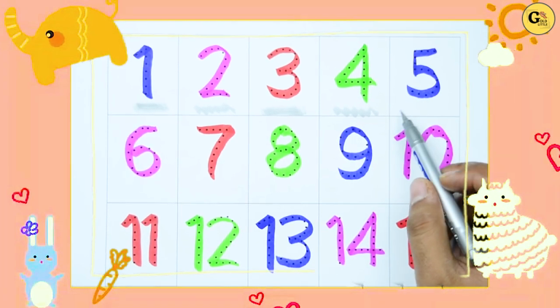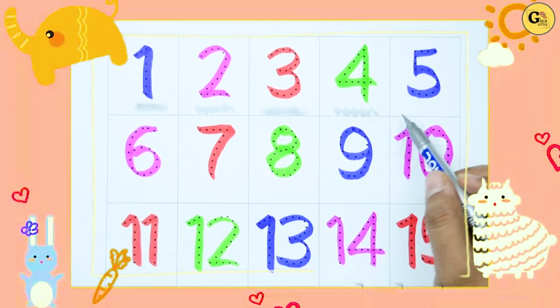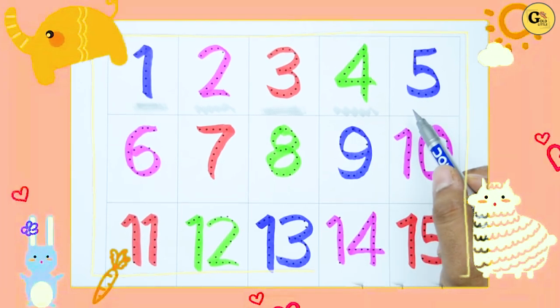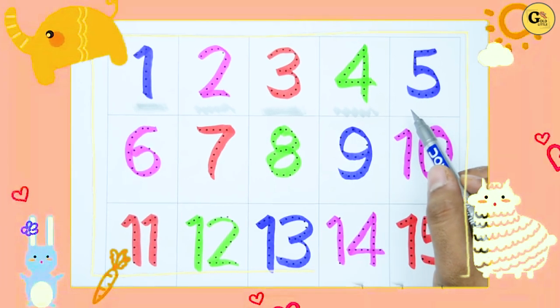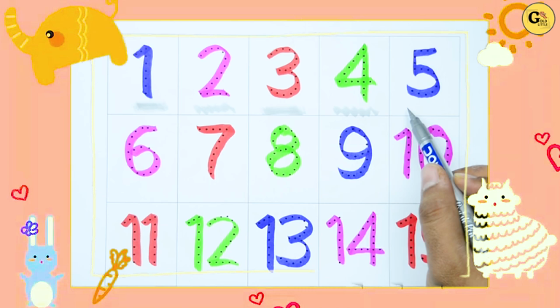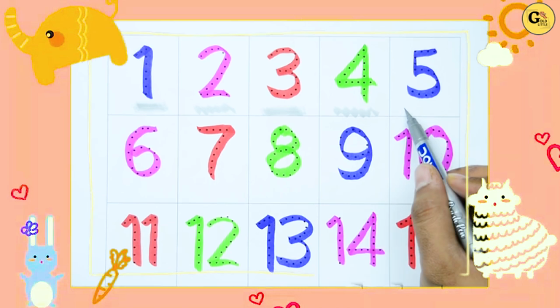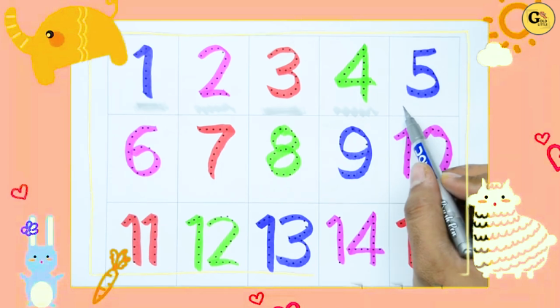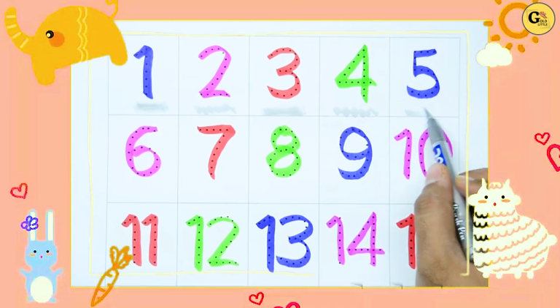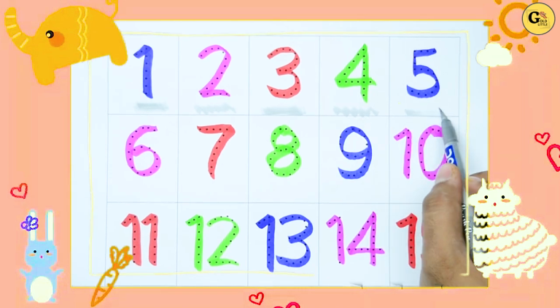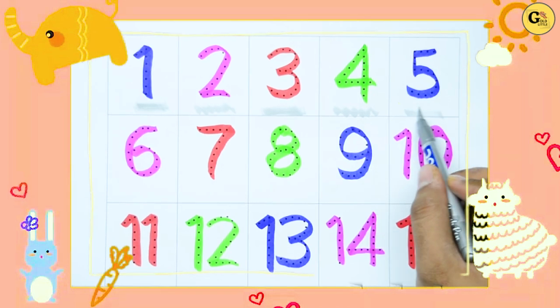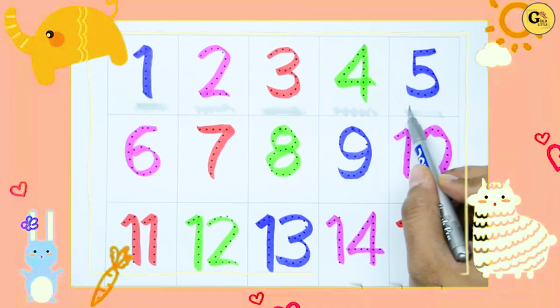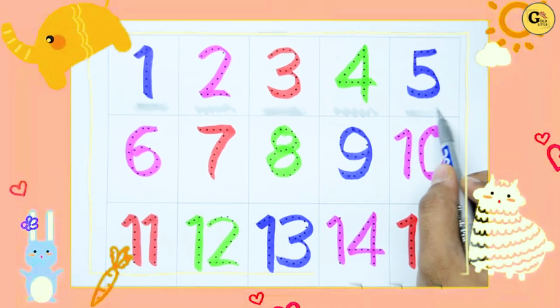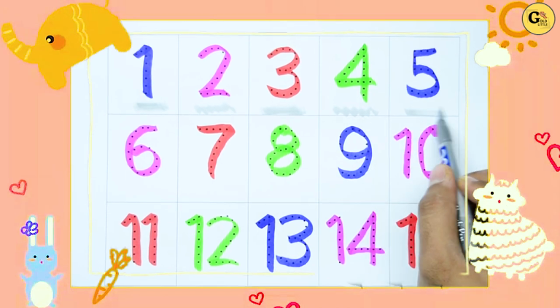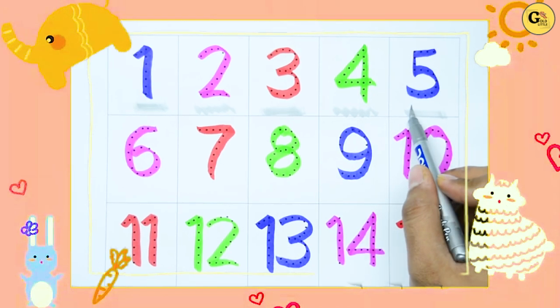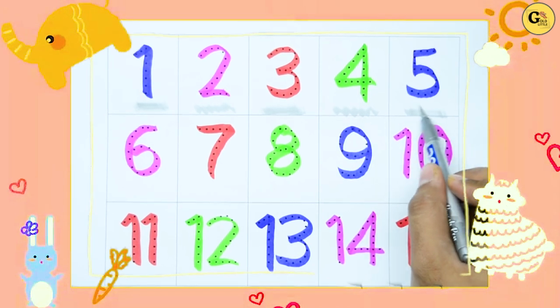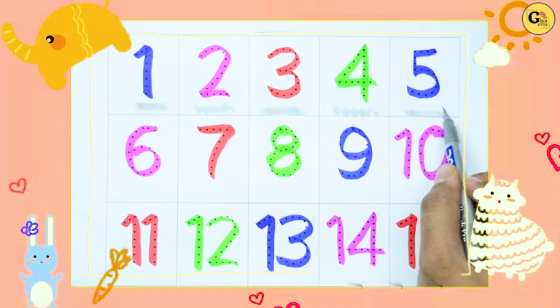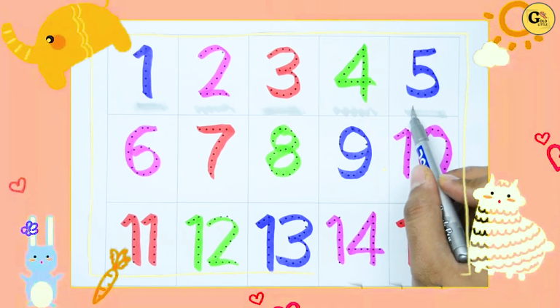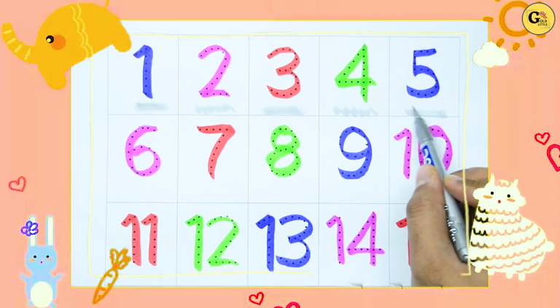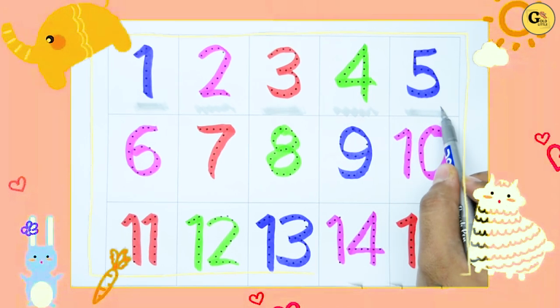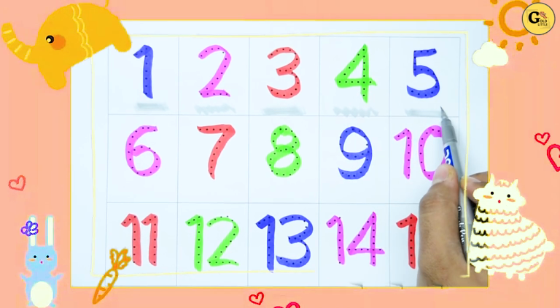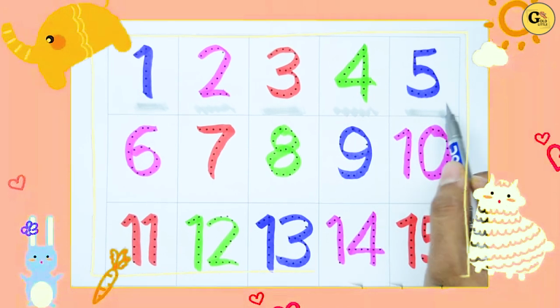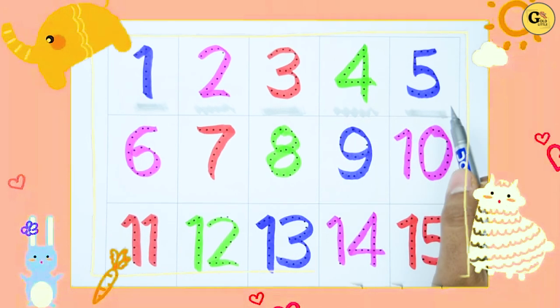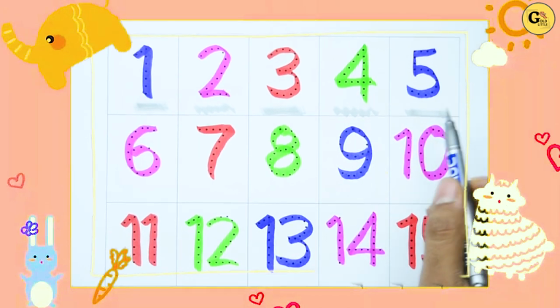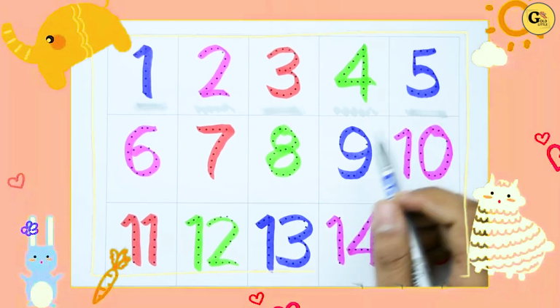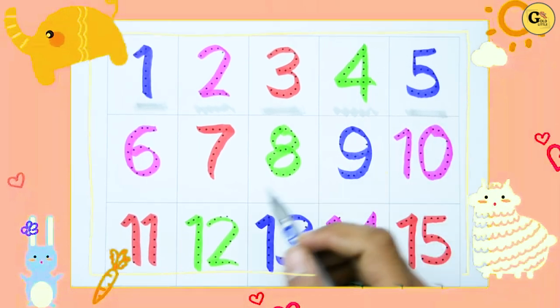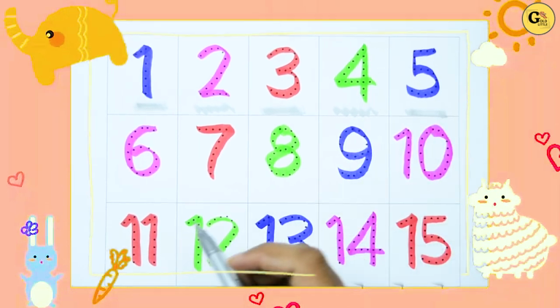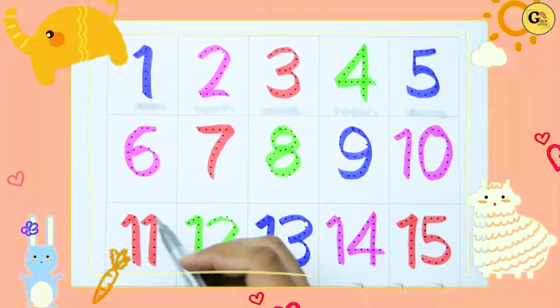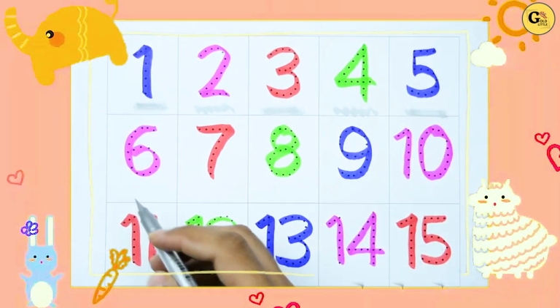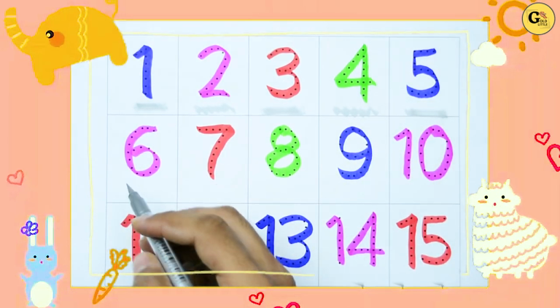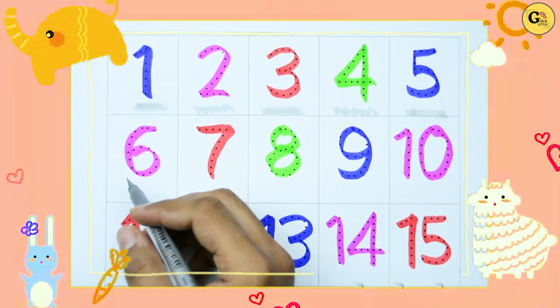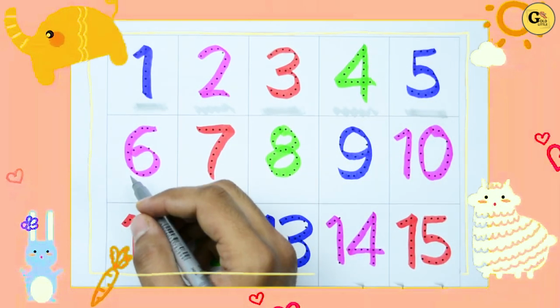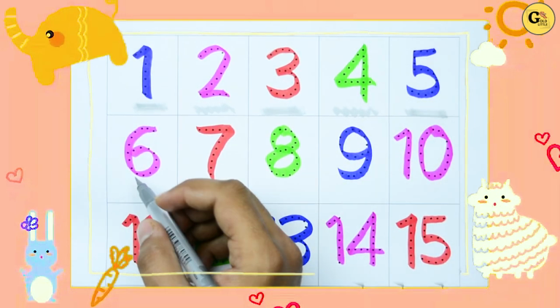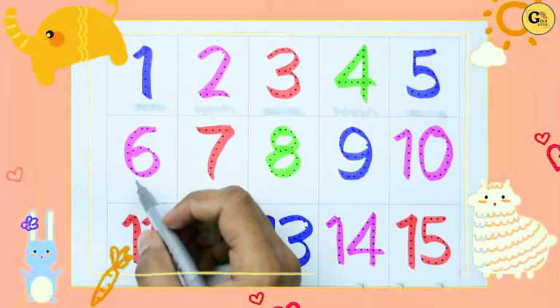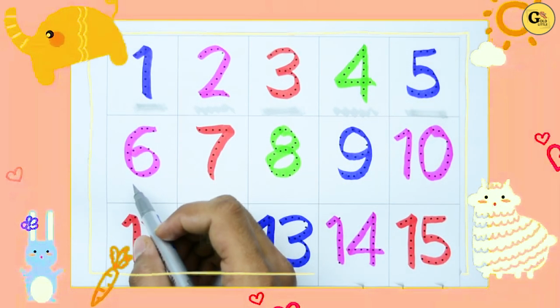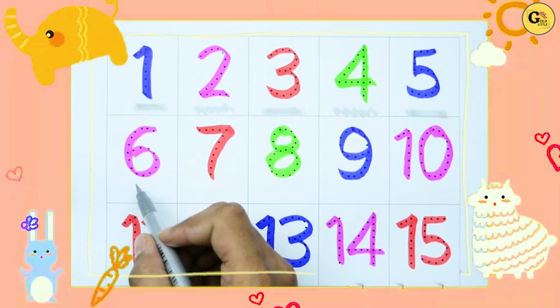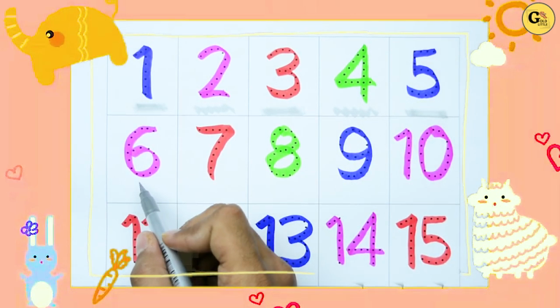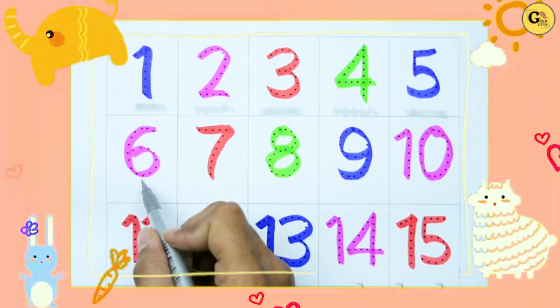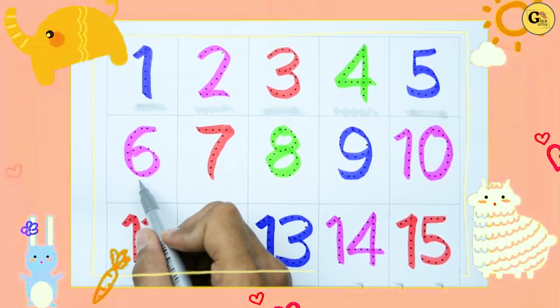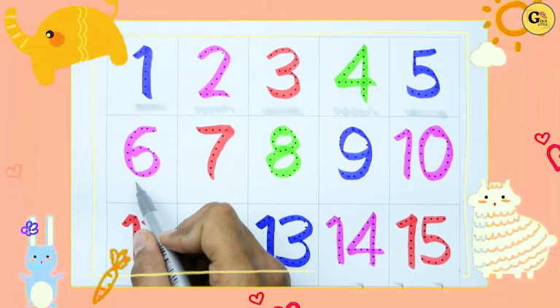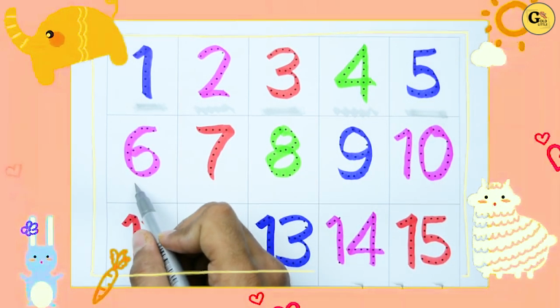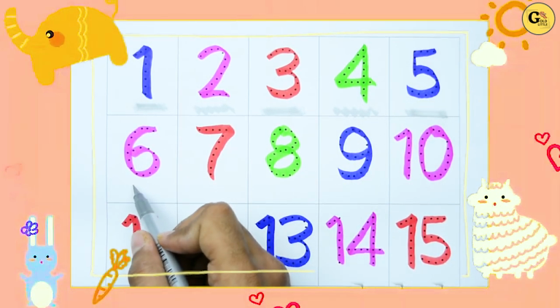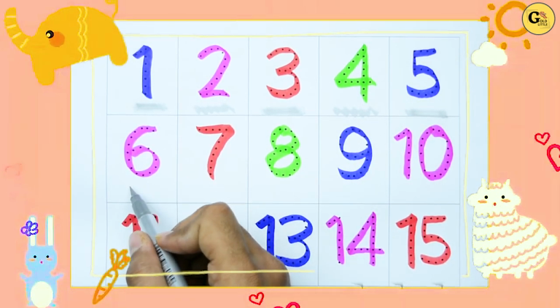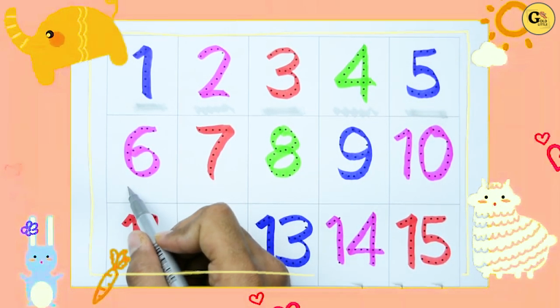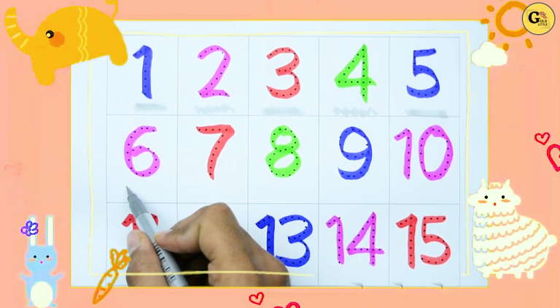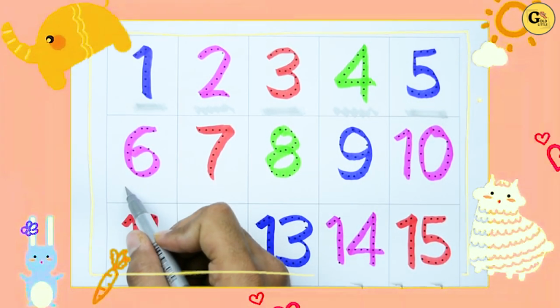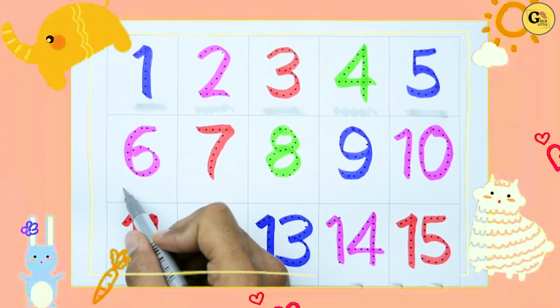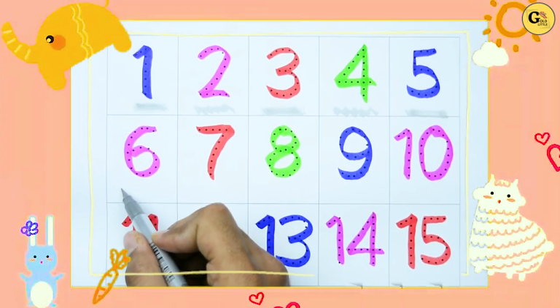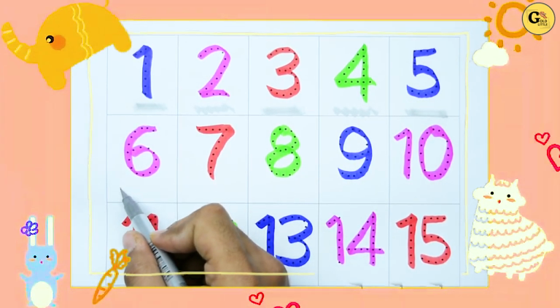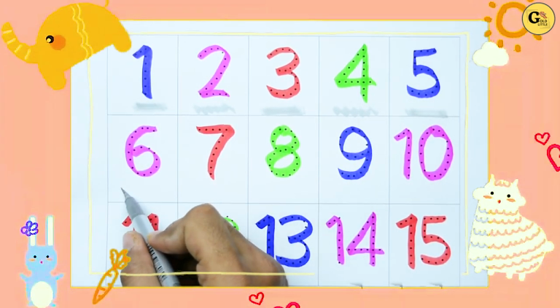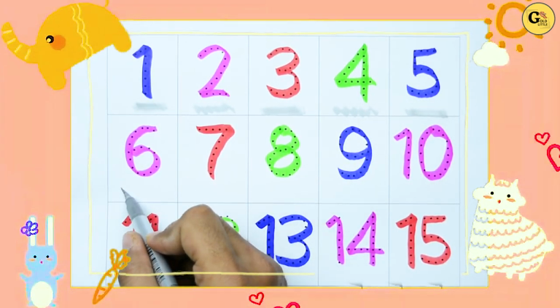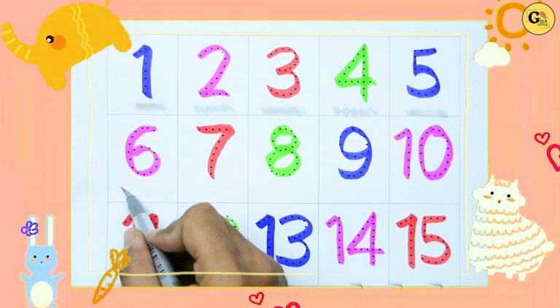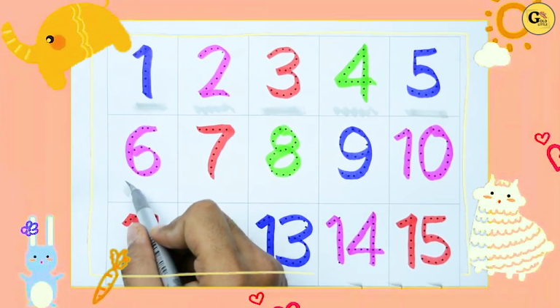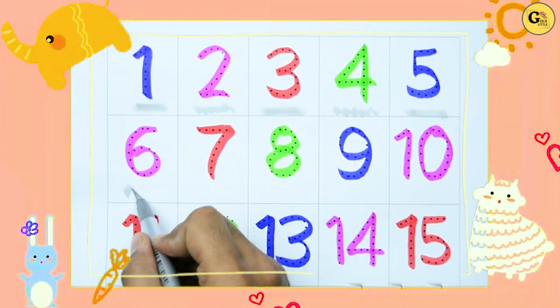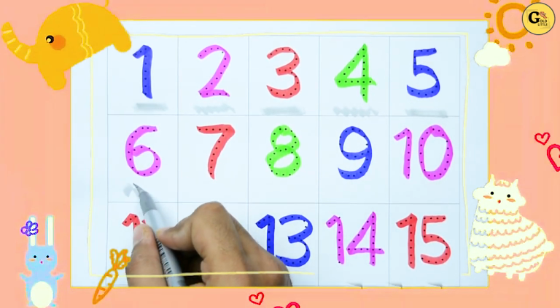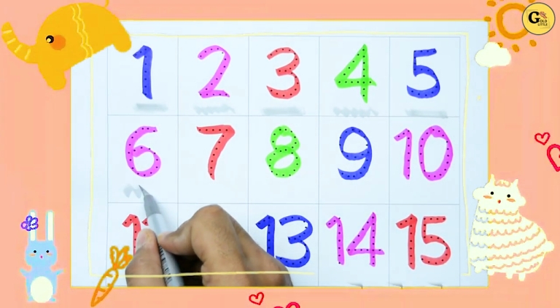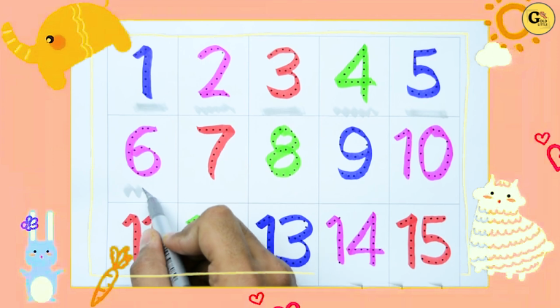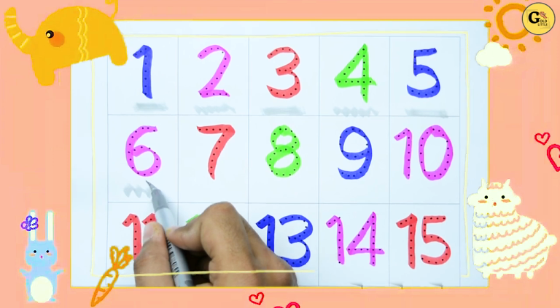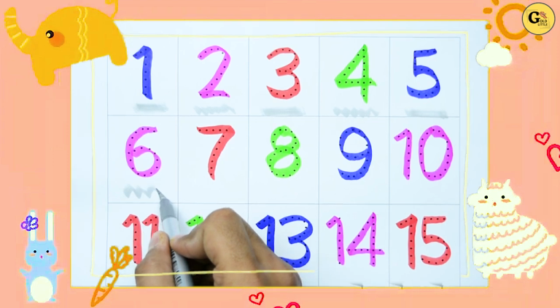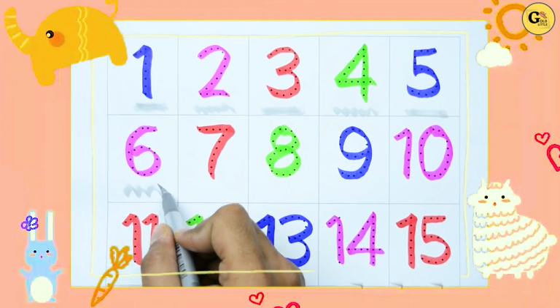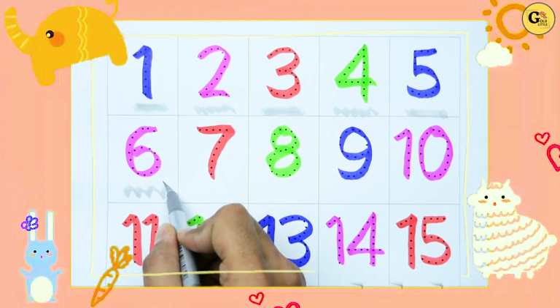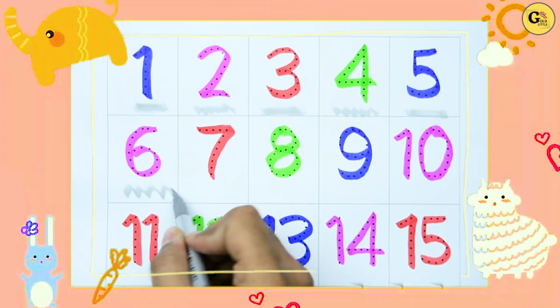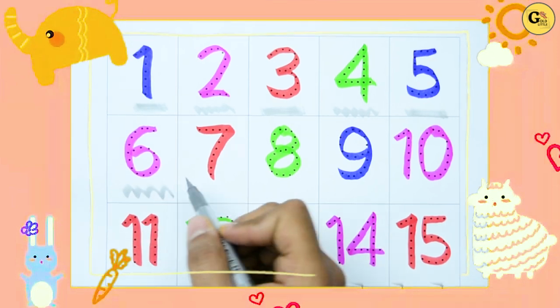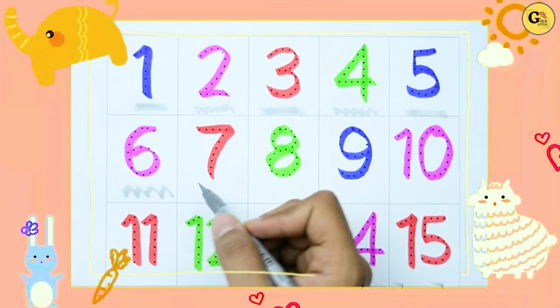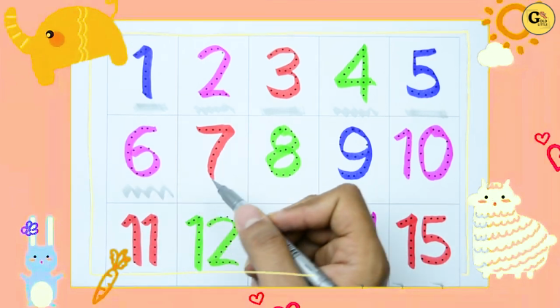It's 5. Blue color. 5. It's 6. Pink color. 6.